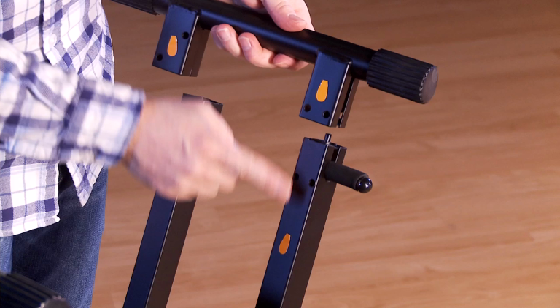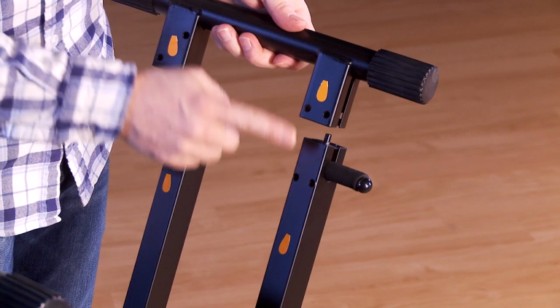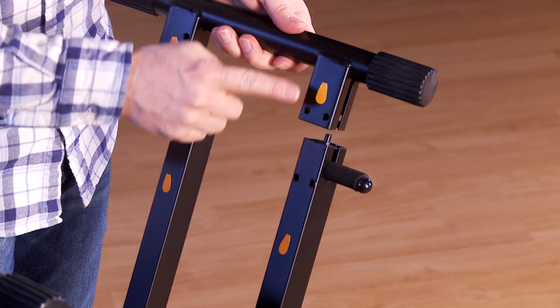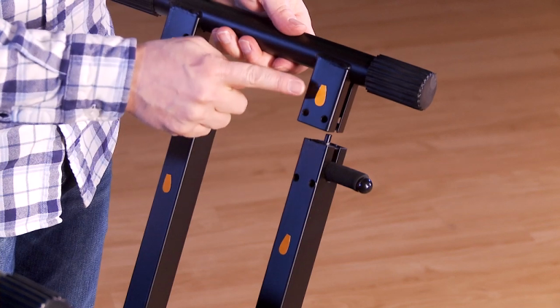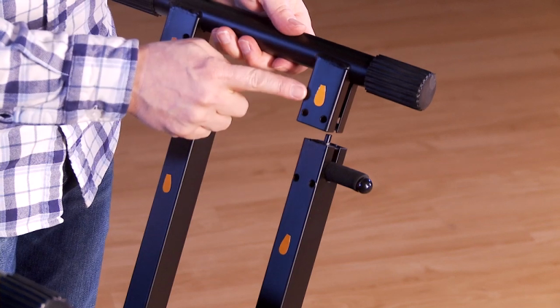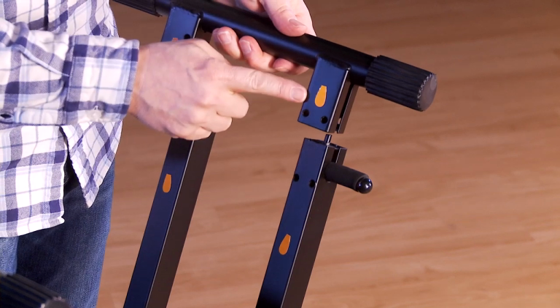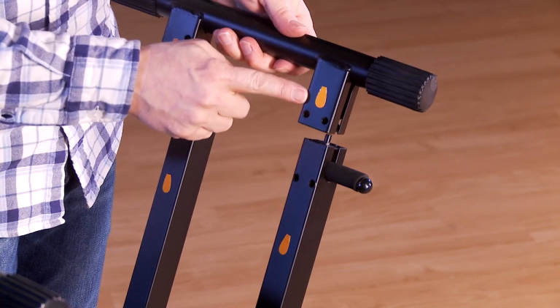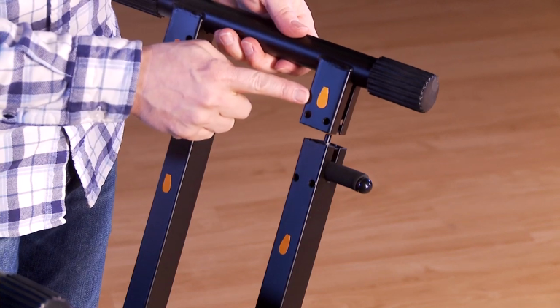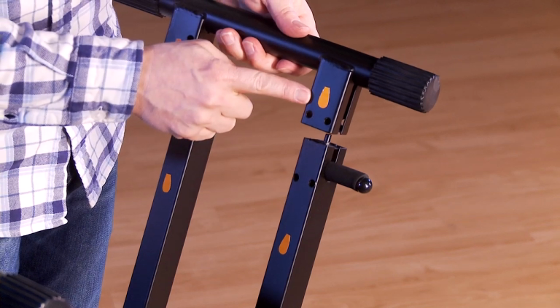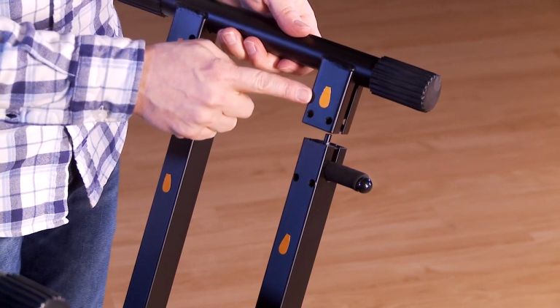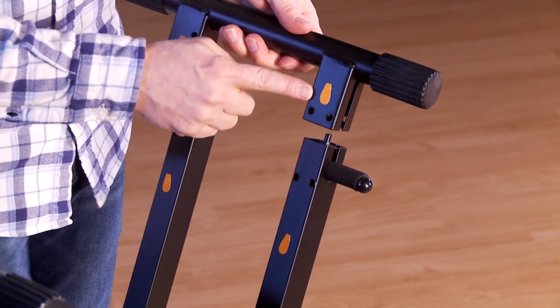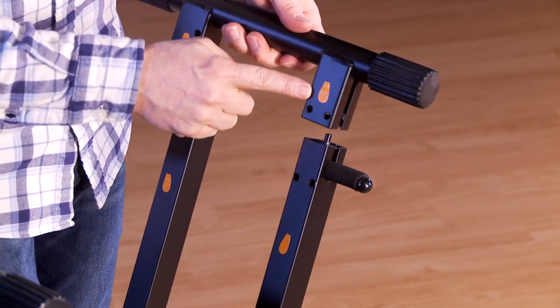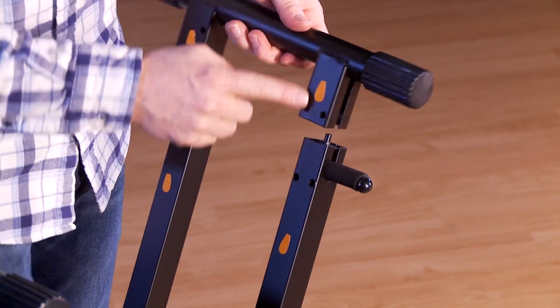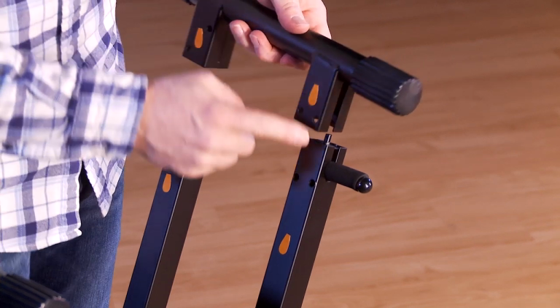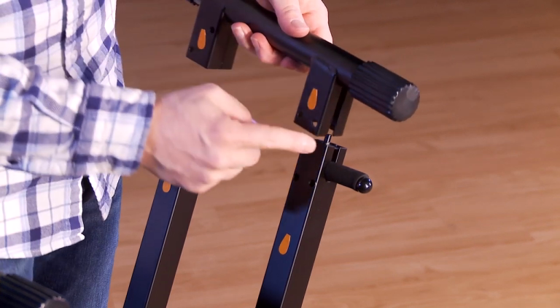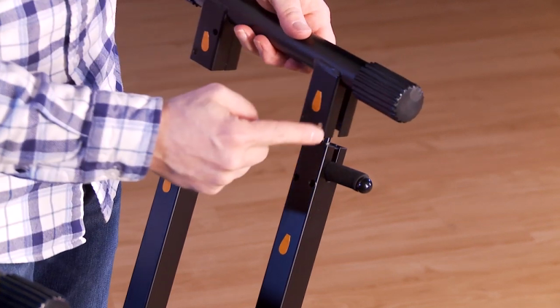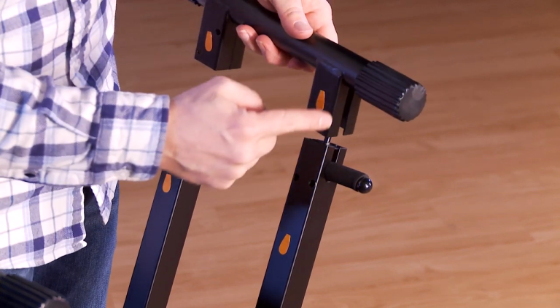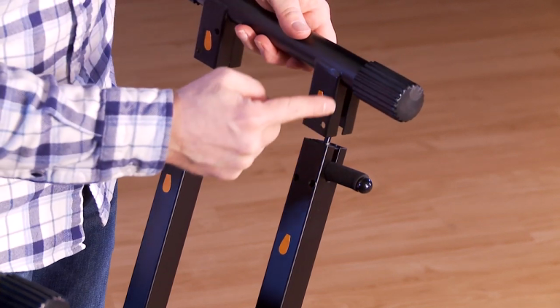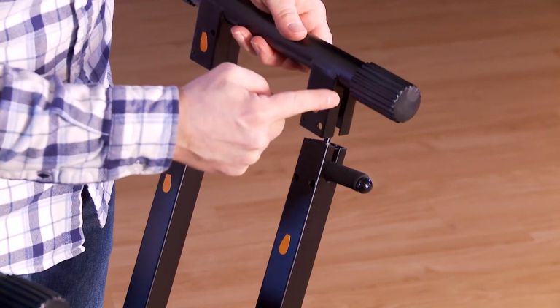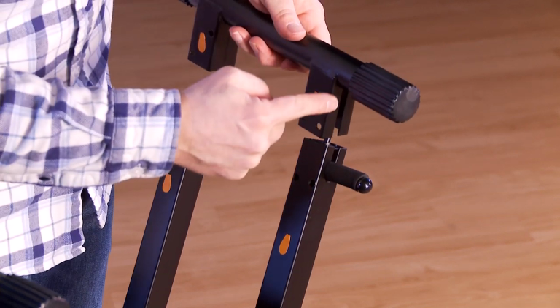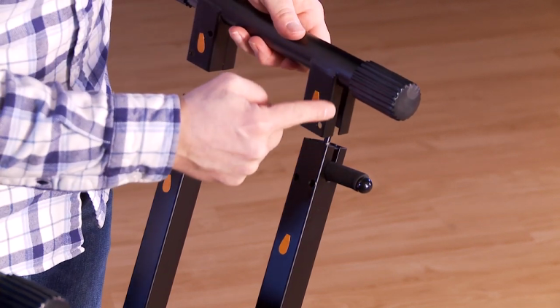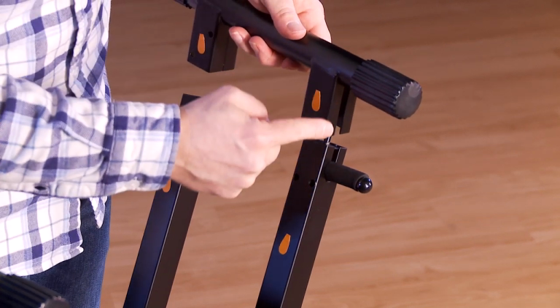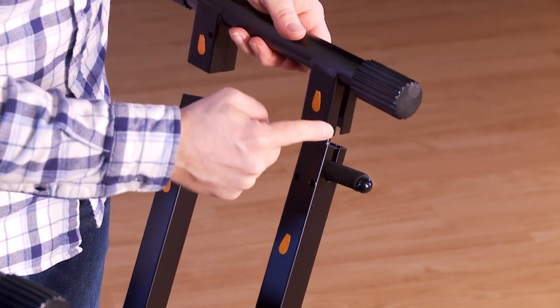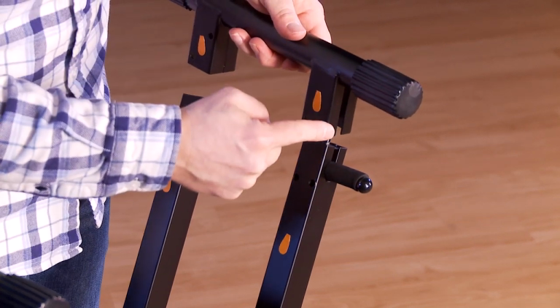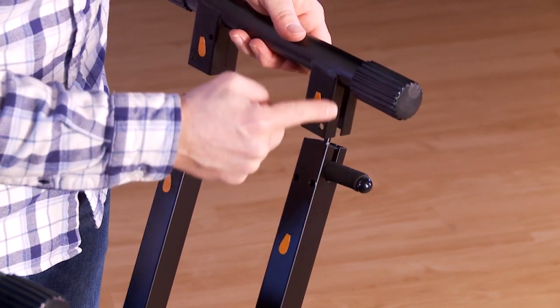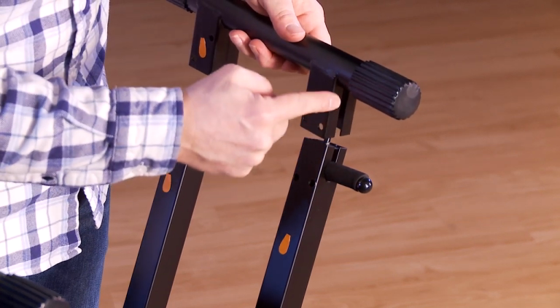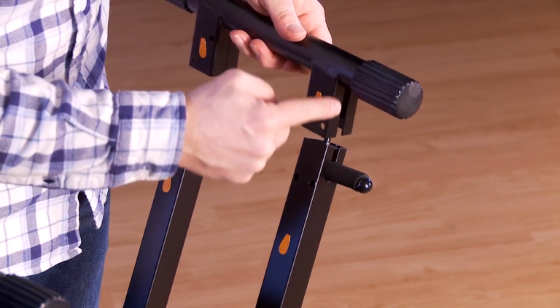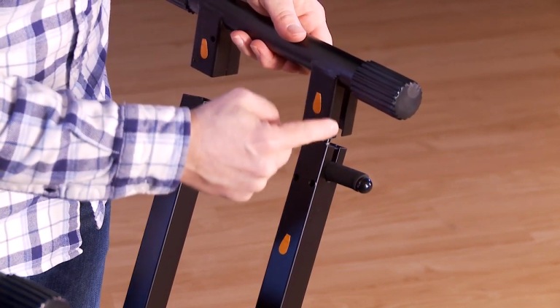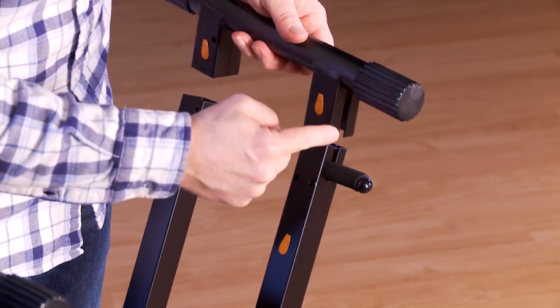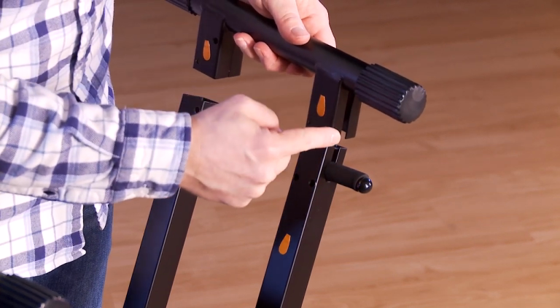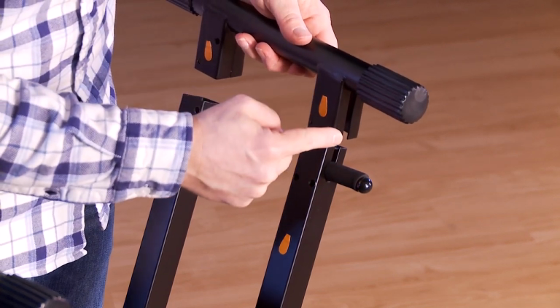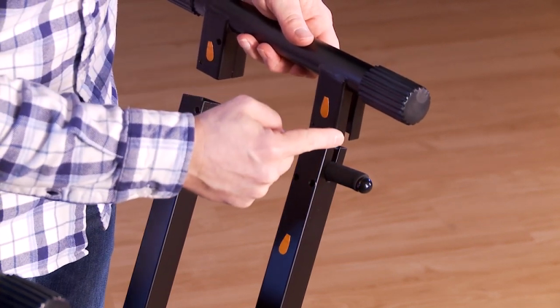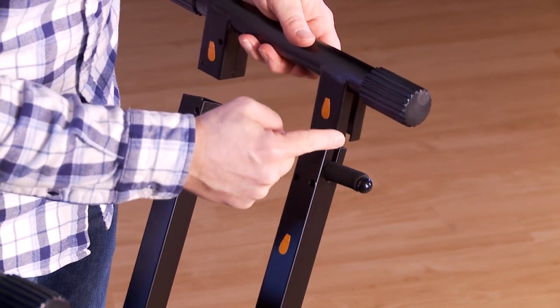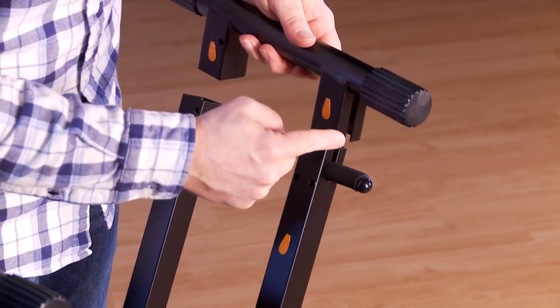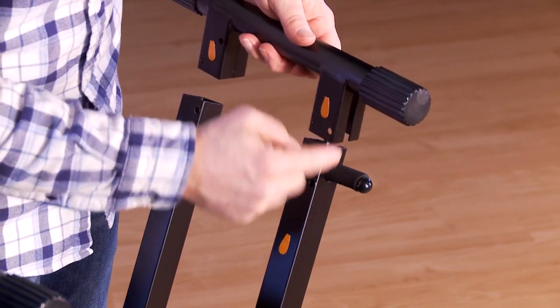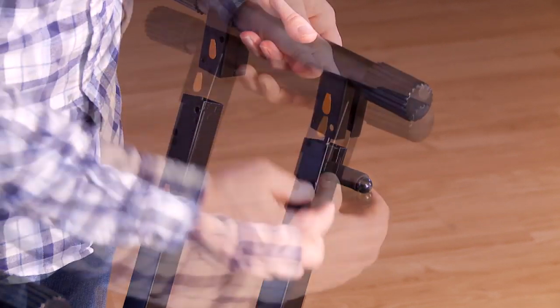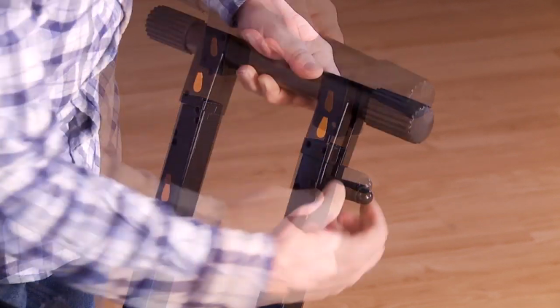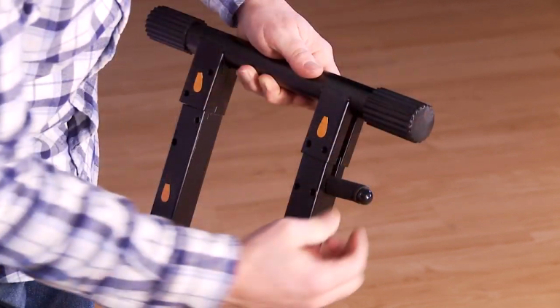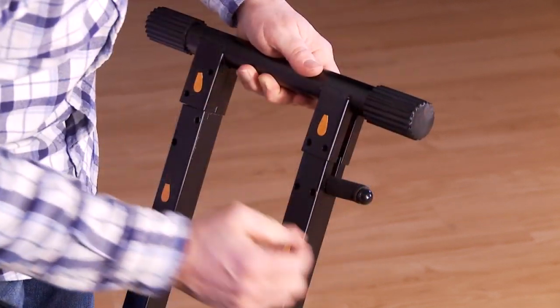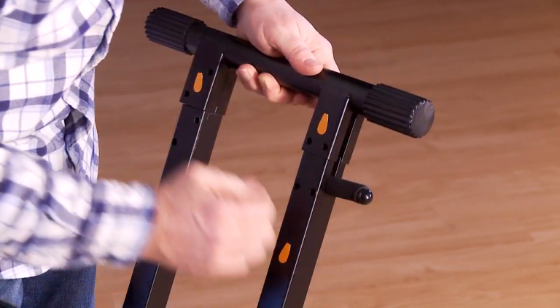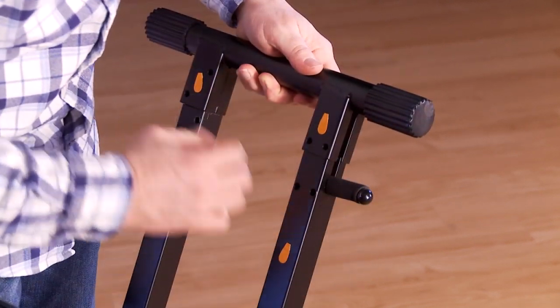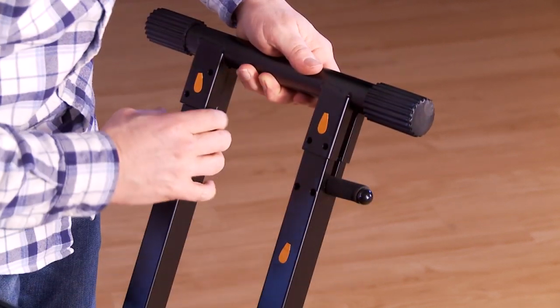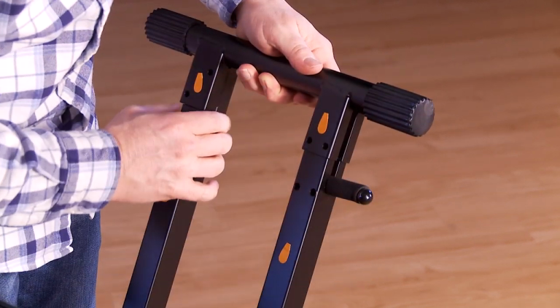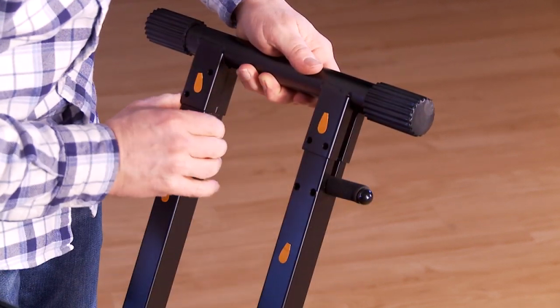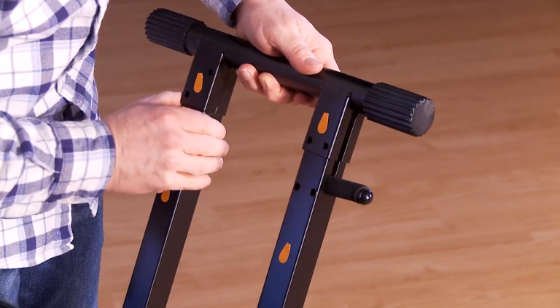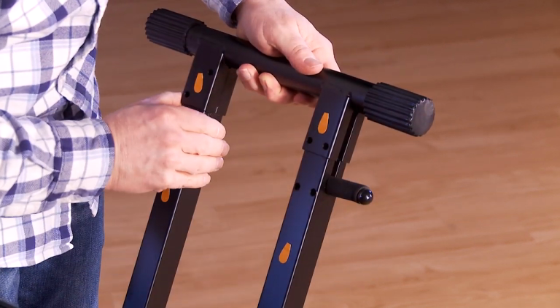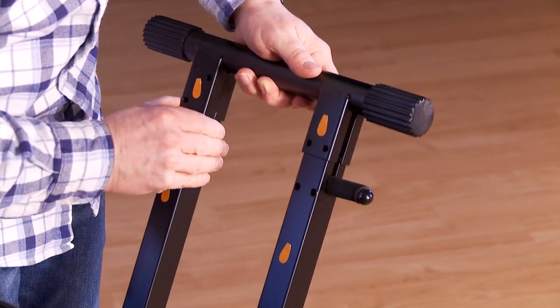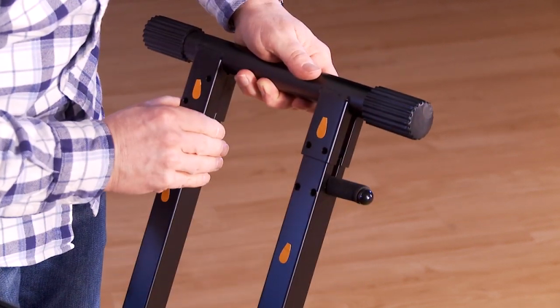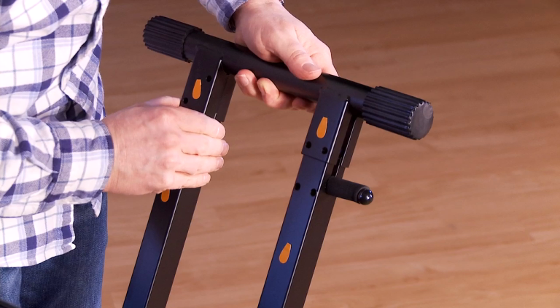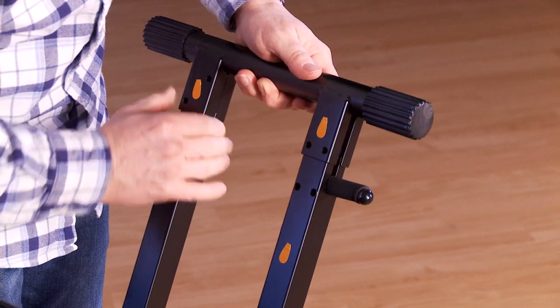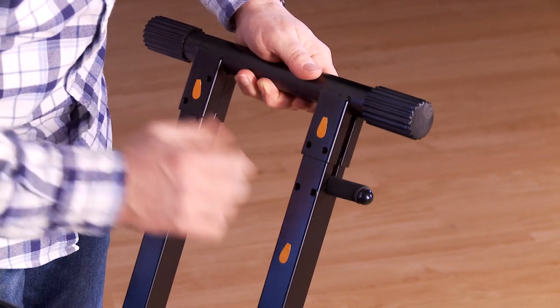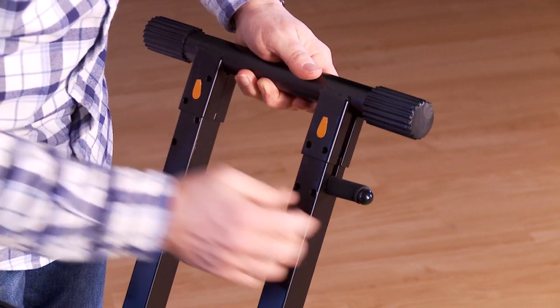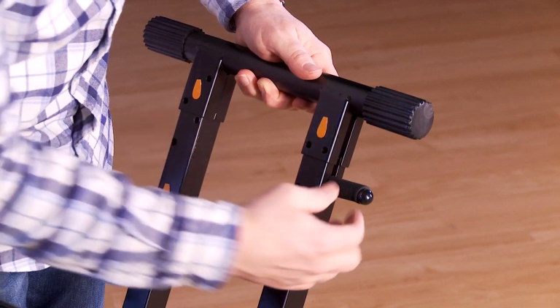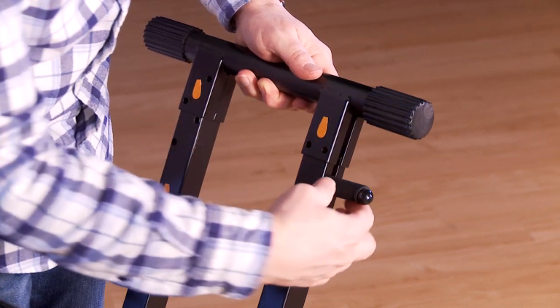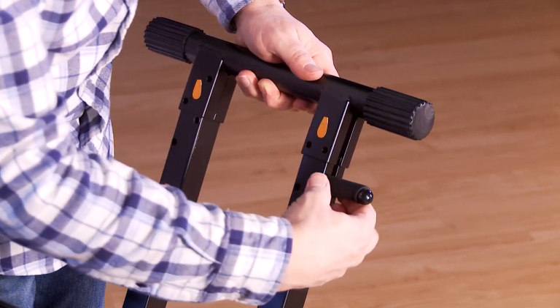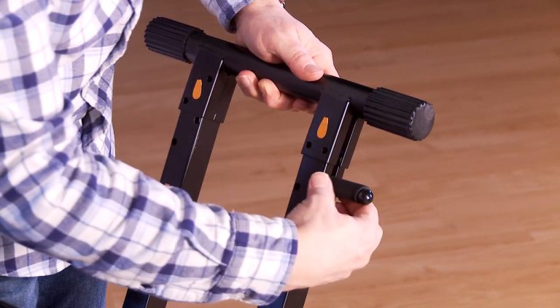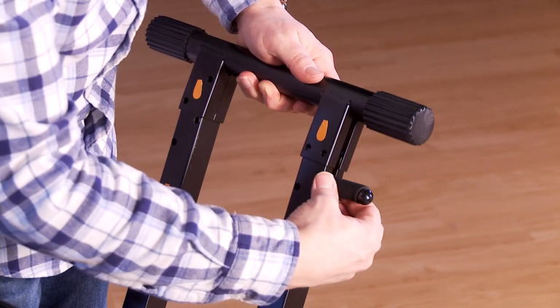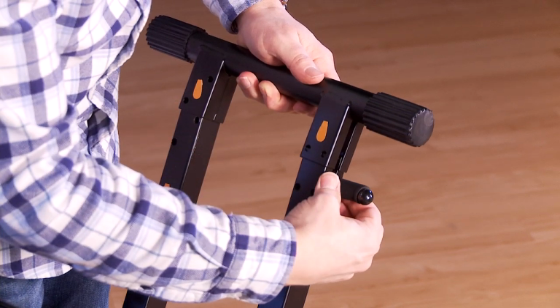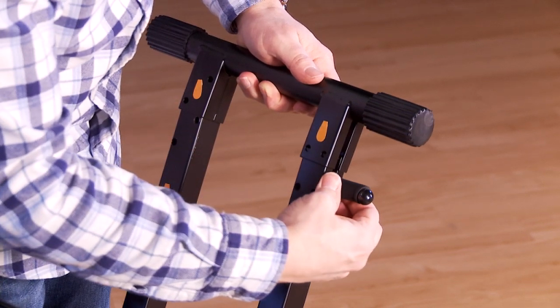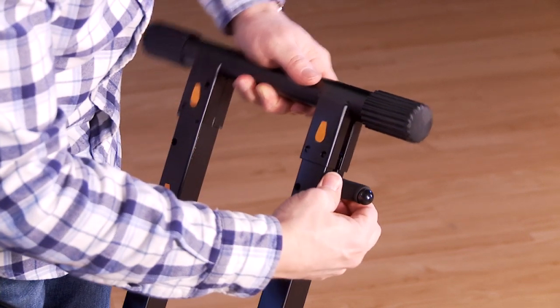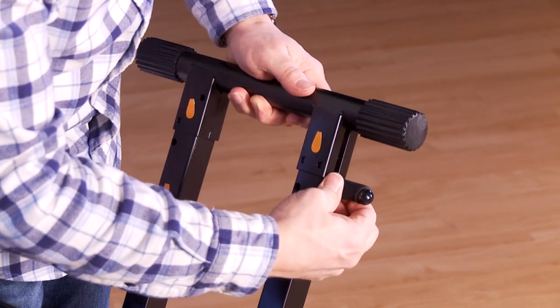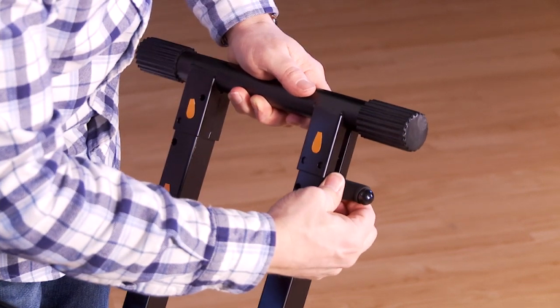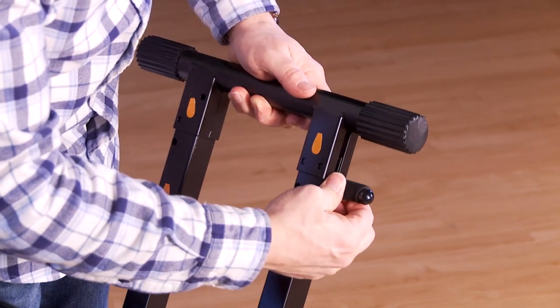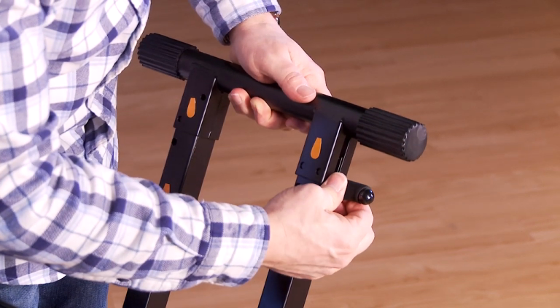Line up the orange stickers for the remaining arm and note the notch for the adjustment trigger button.